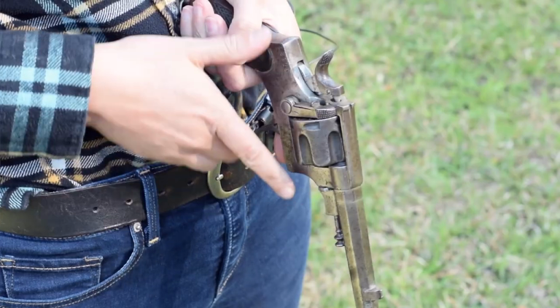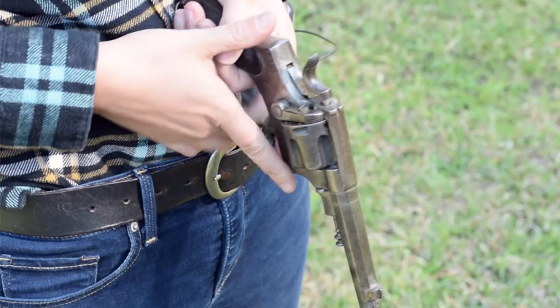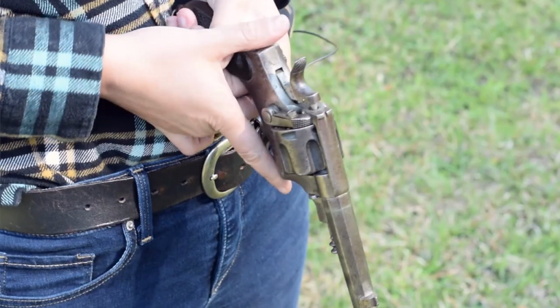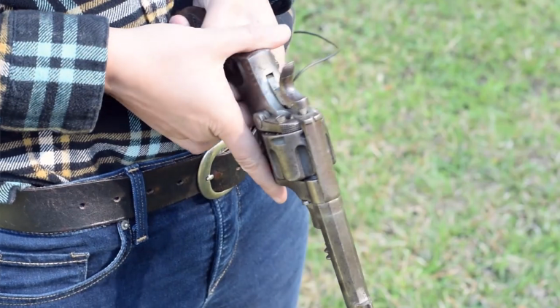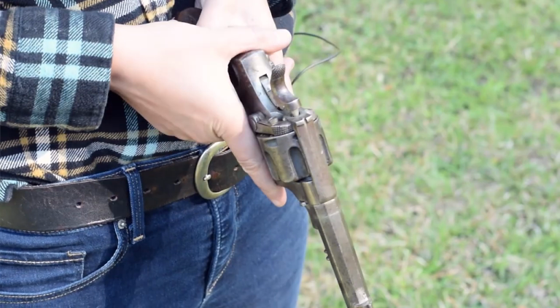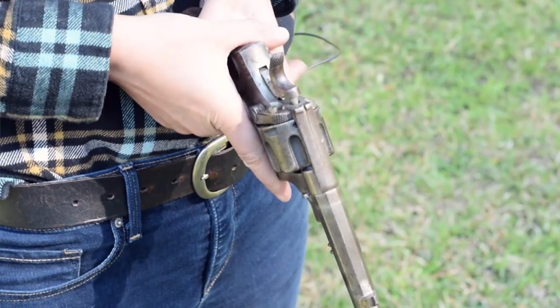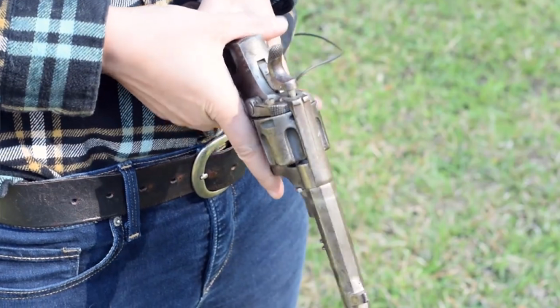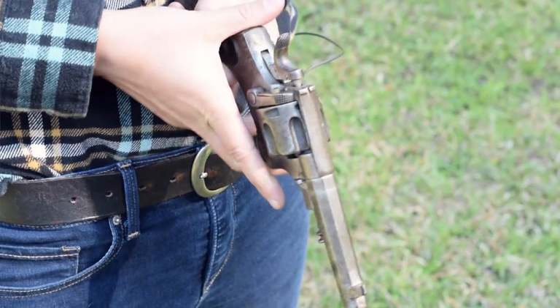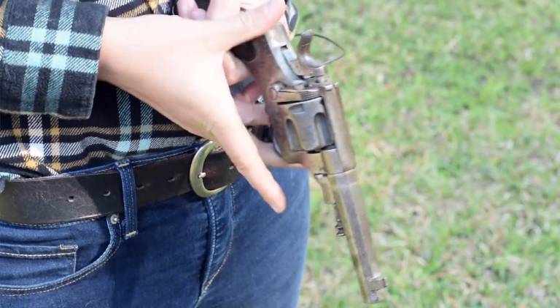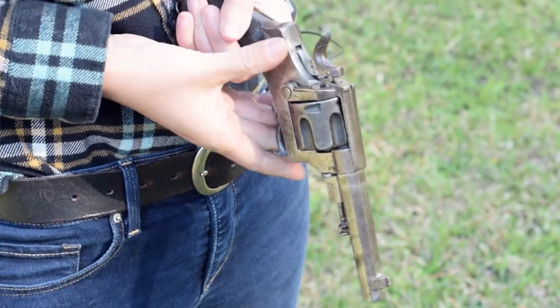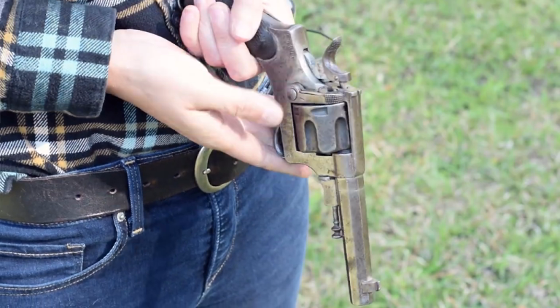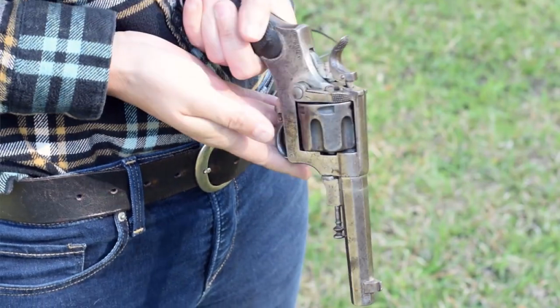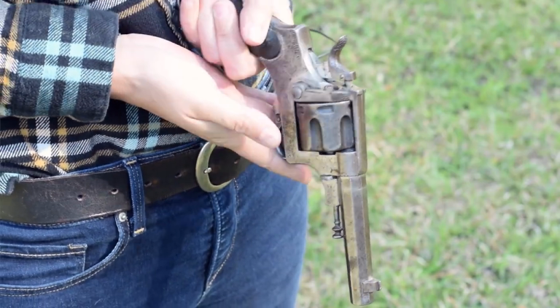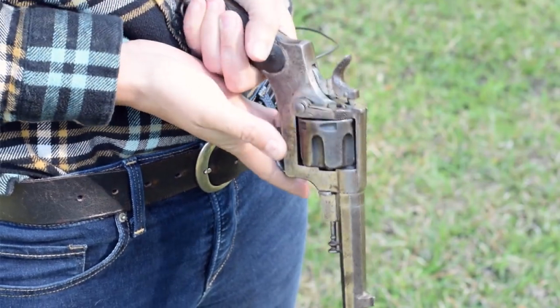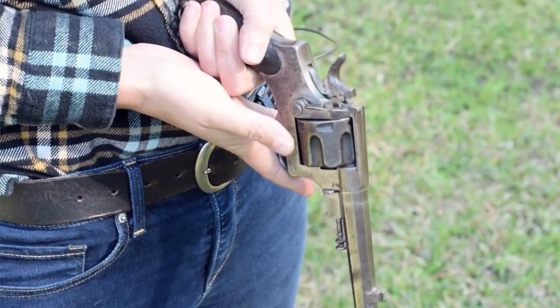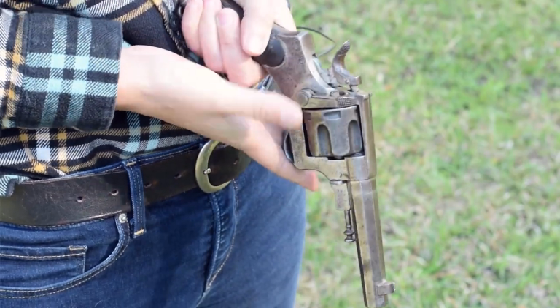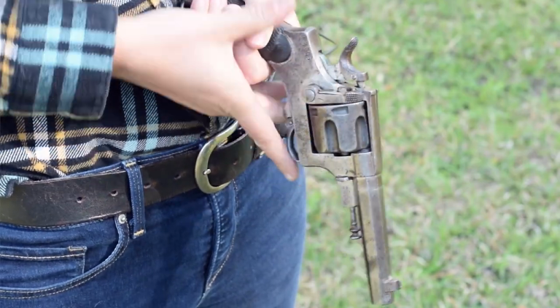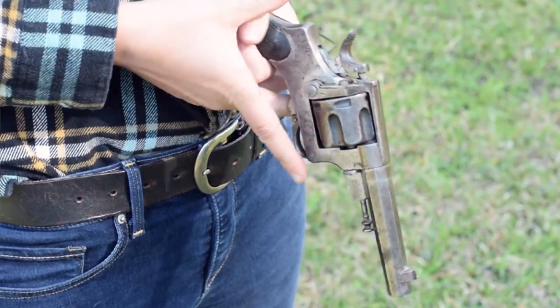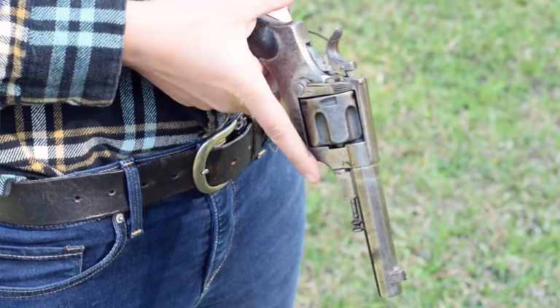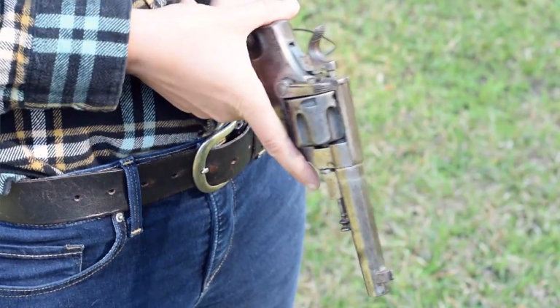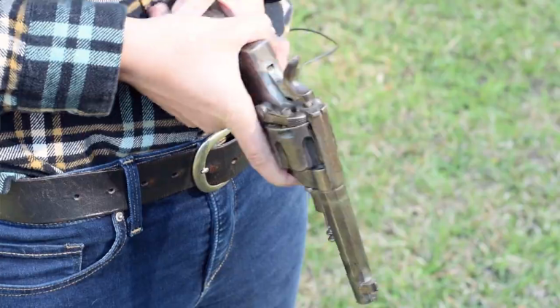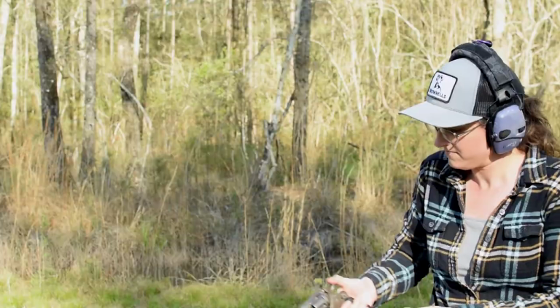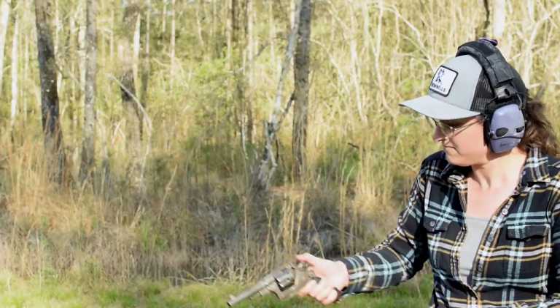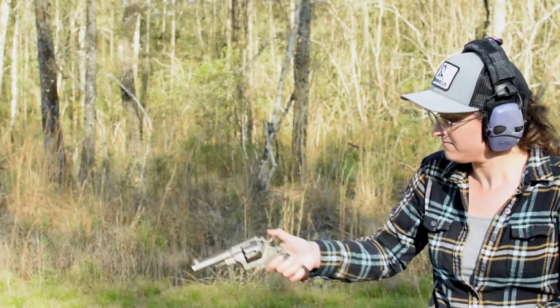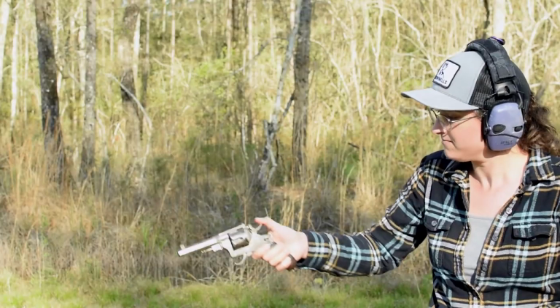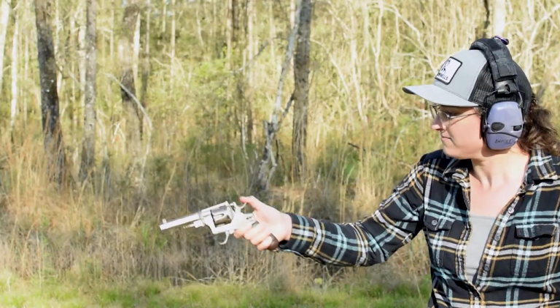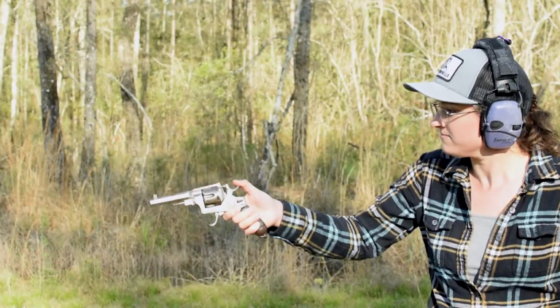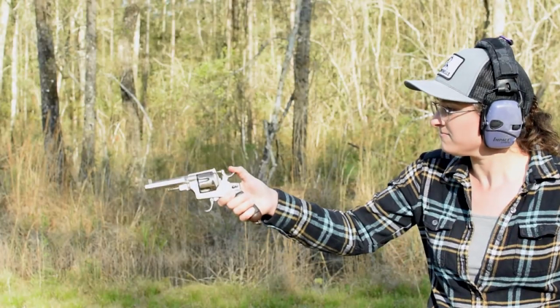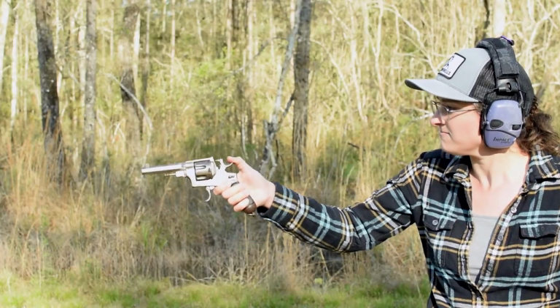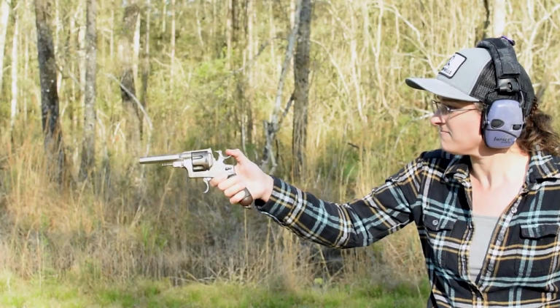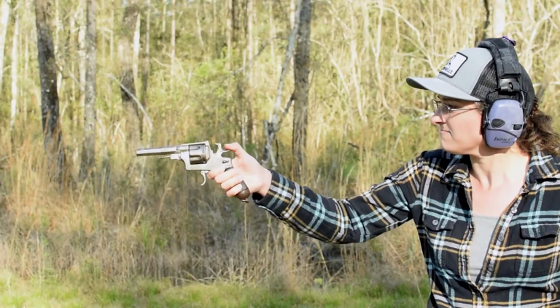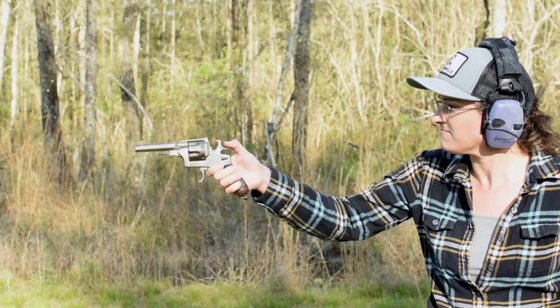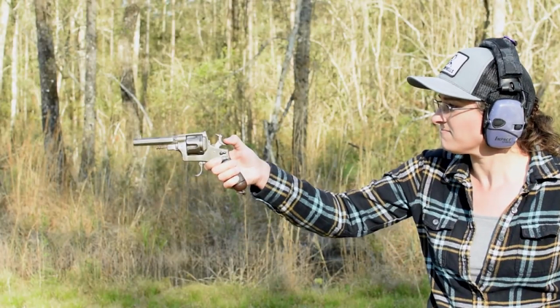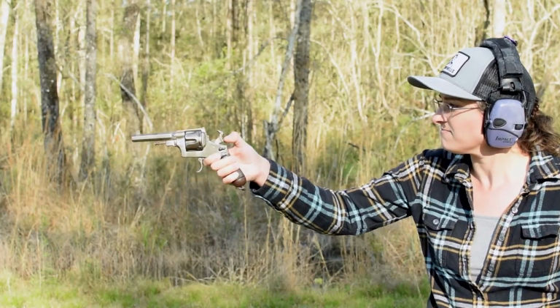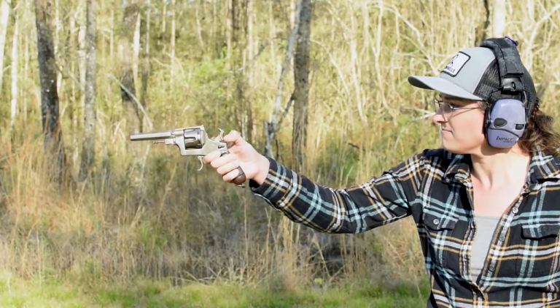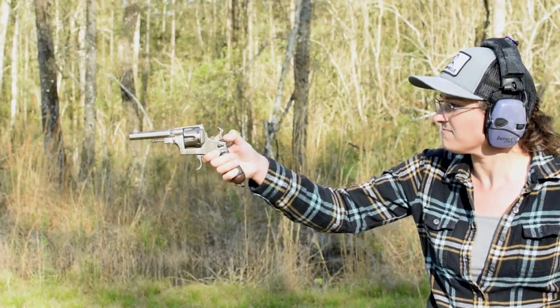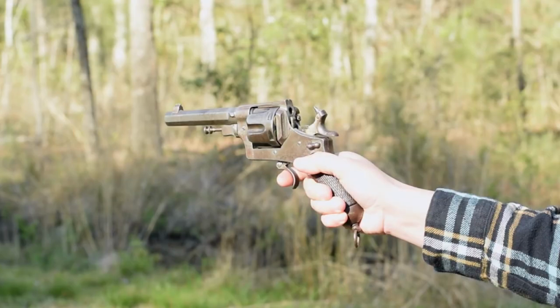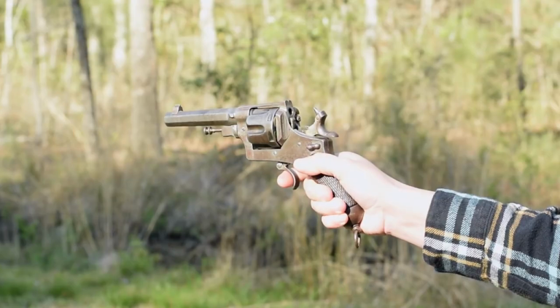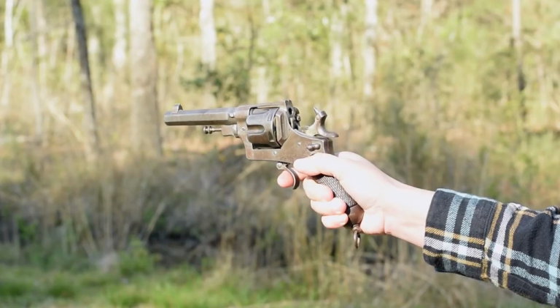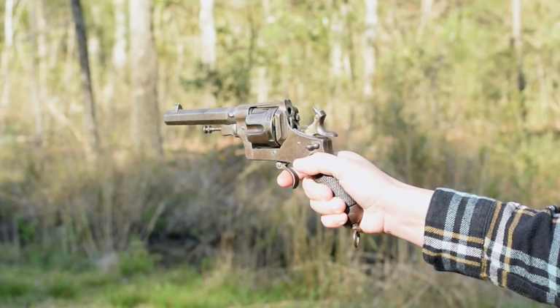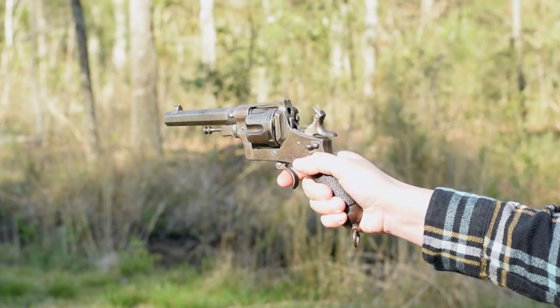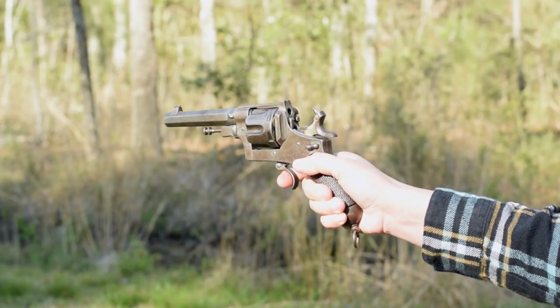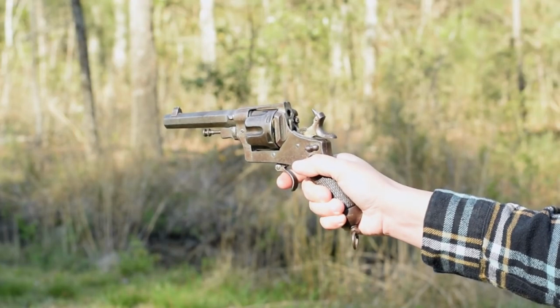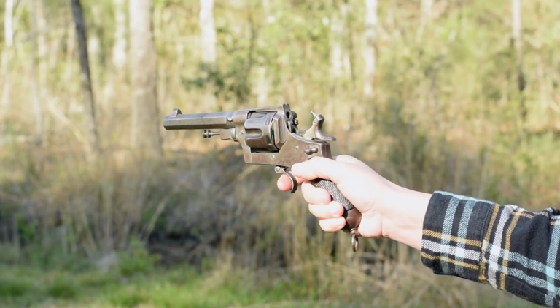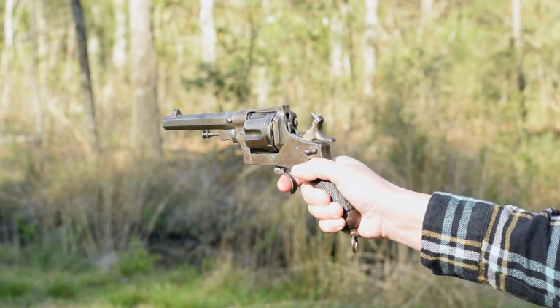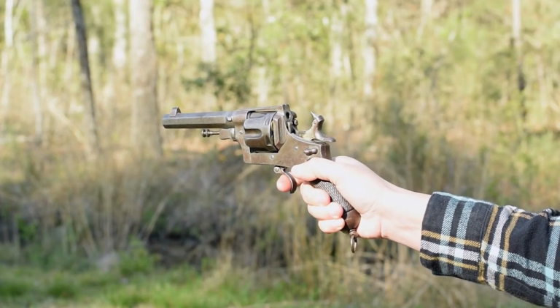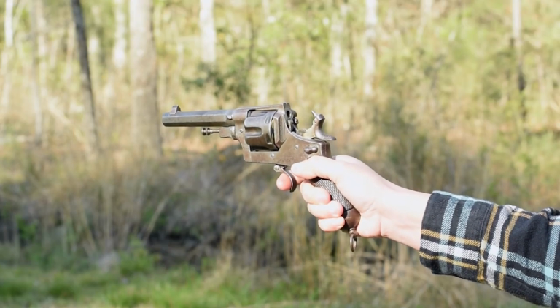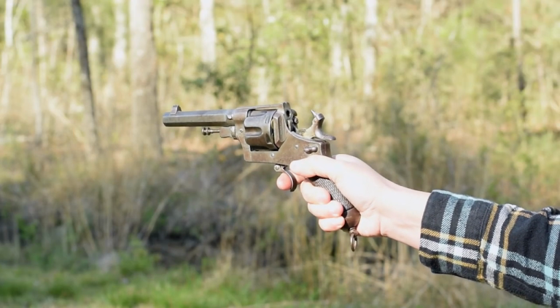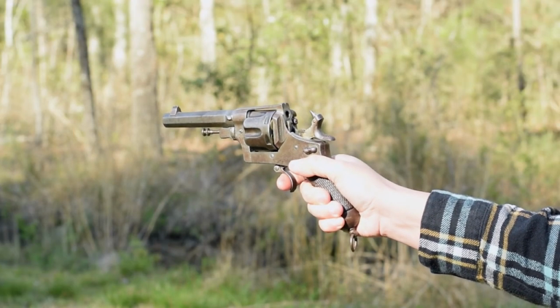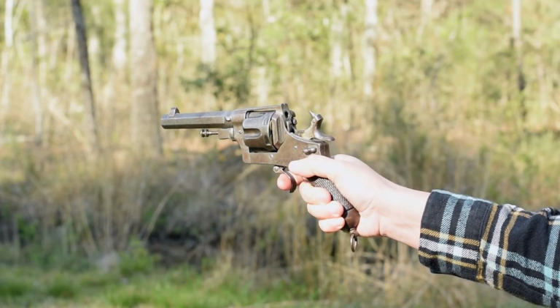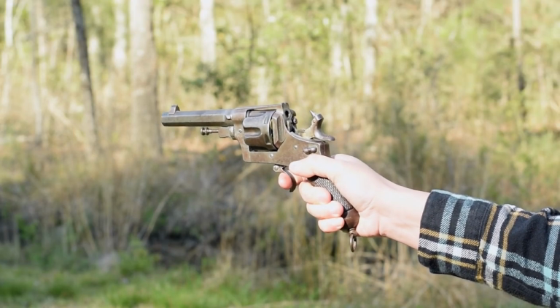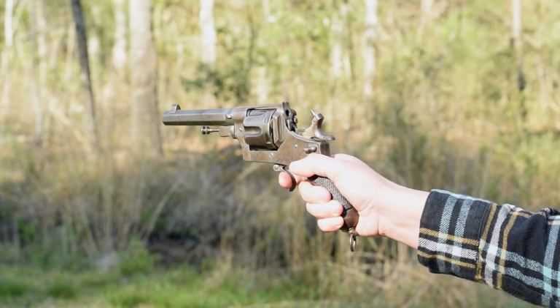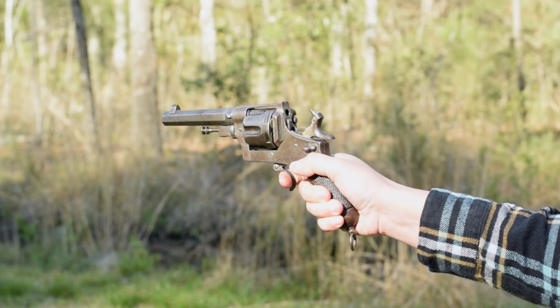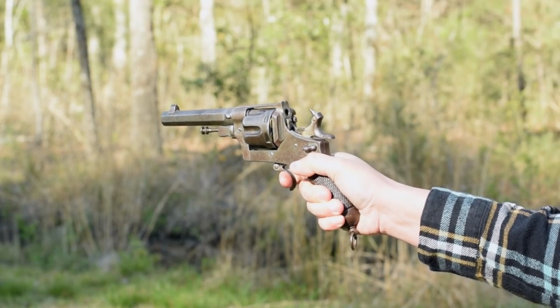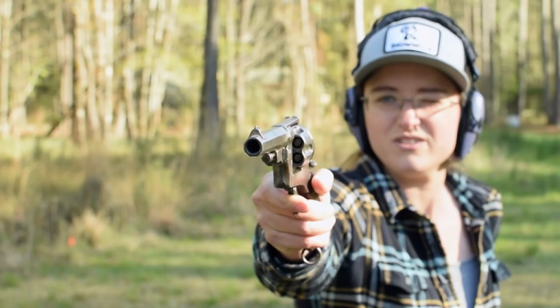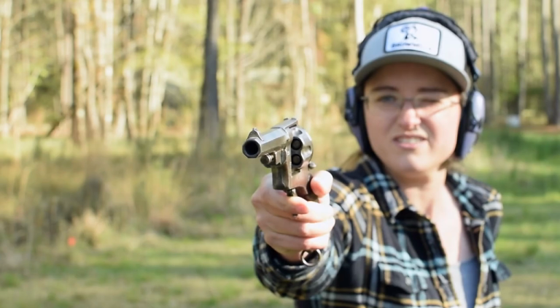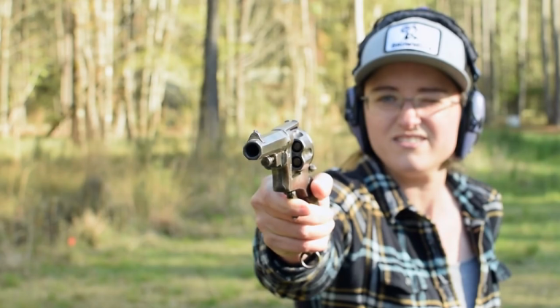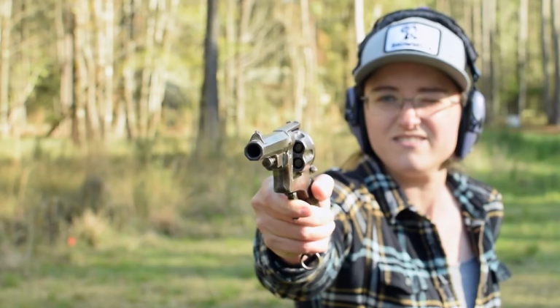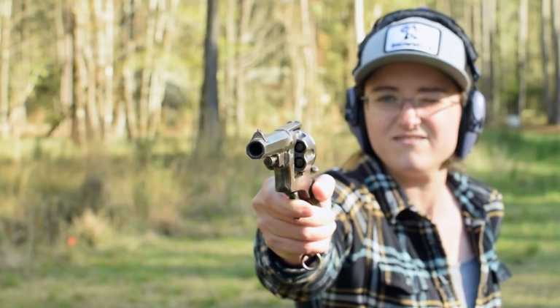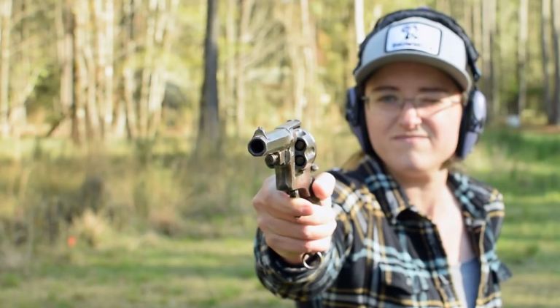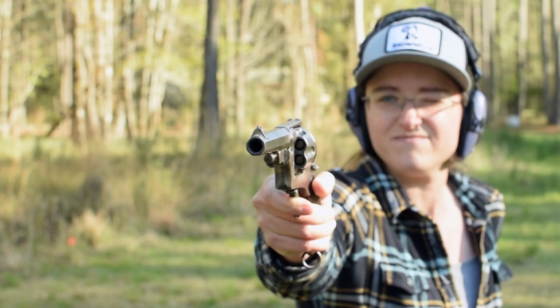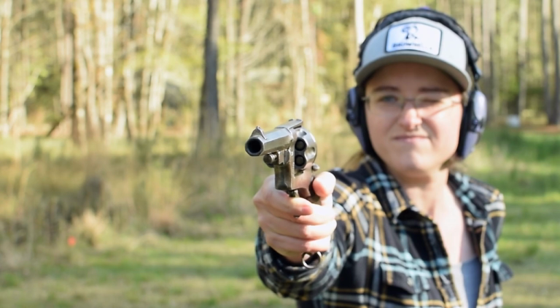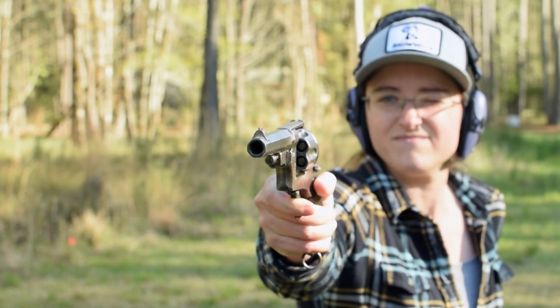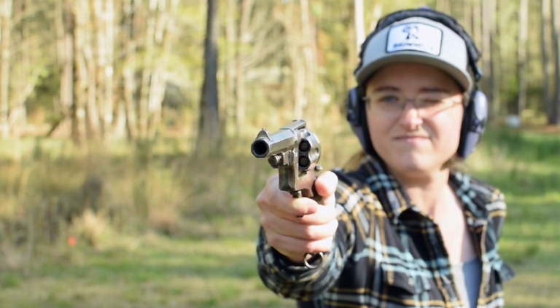The folded trigger, considered a safety feature in its era, drops once the hammer is manipulated. Sights aren't bad, with a tall U-notch rear and a sort of bead front.